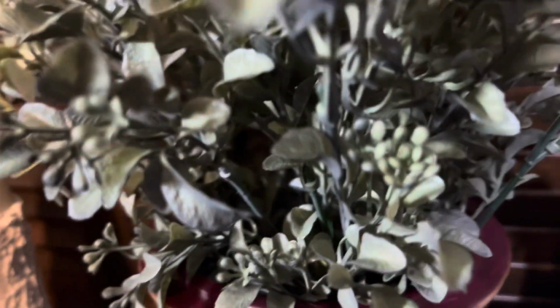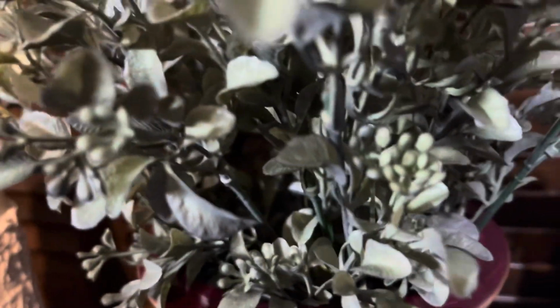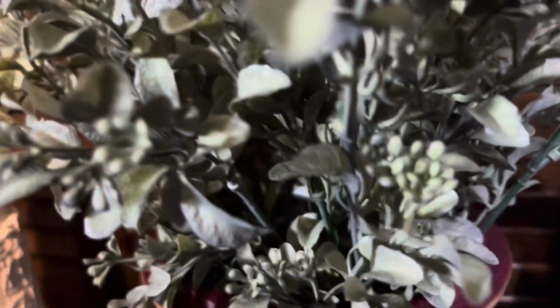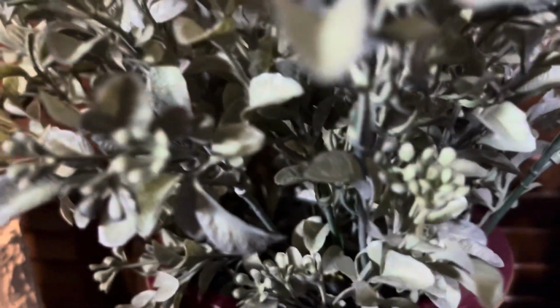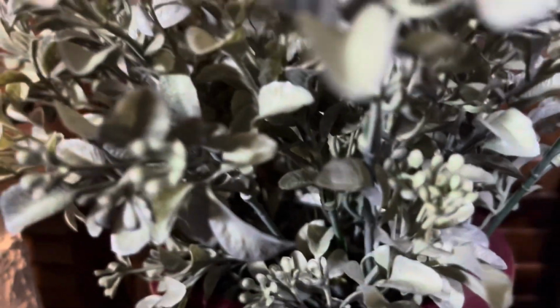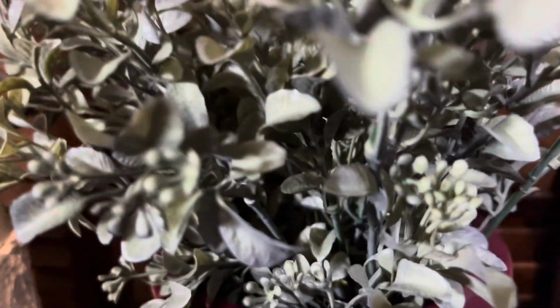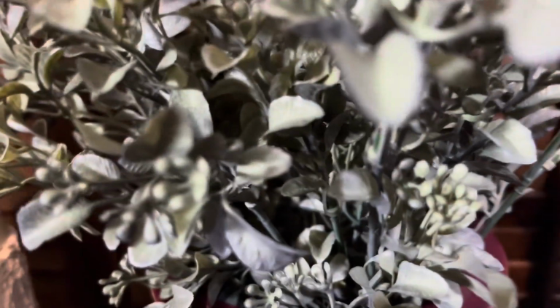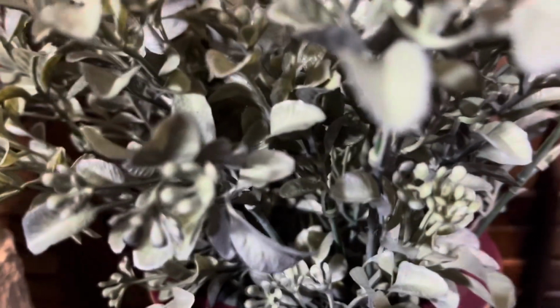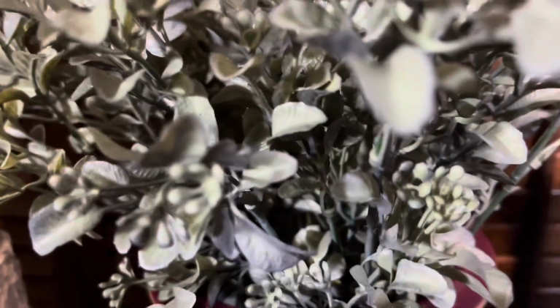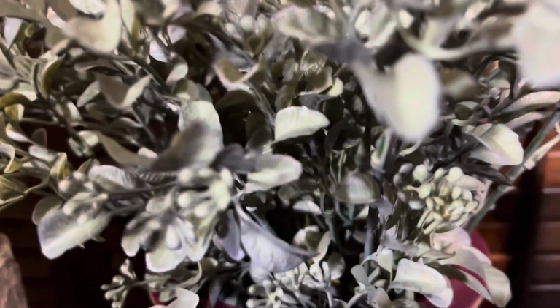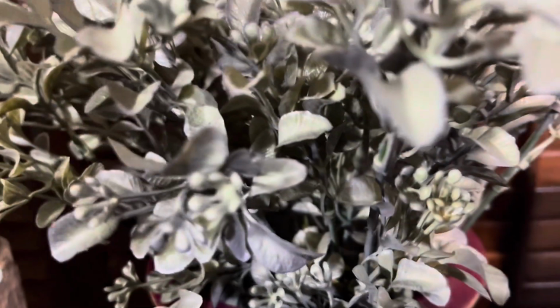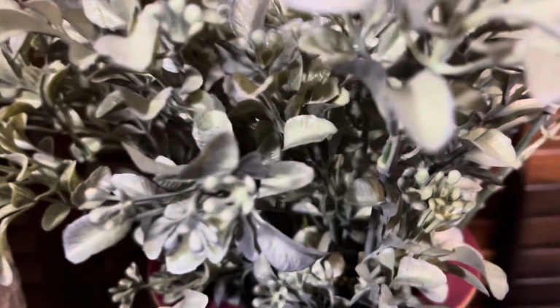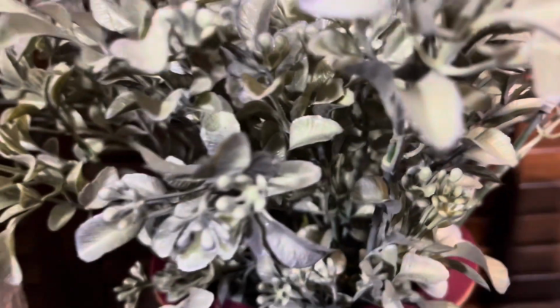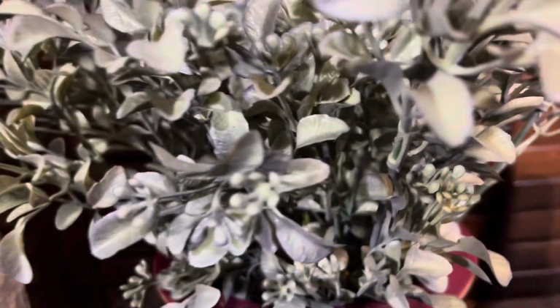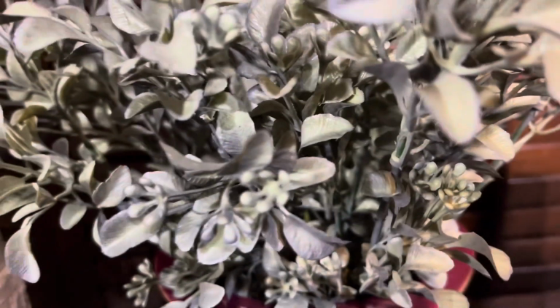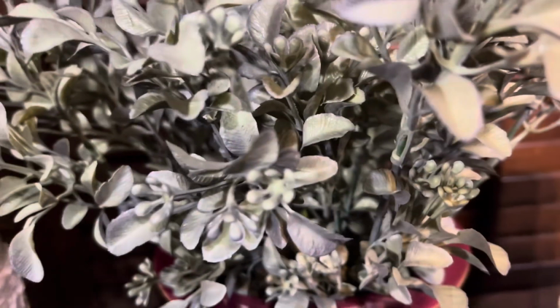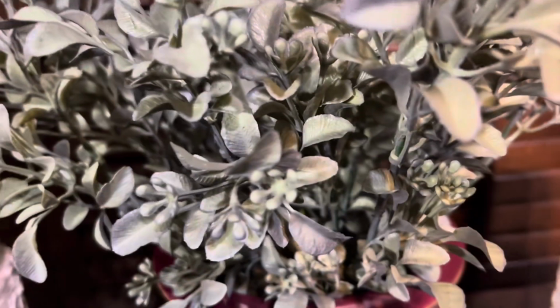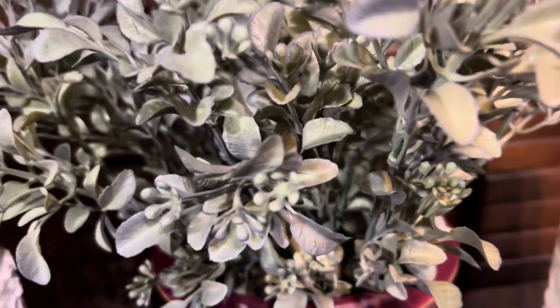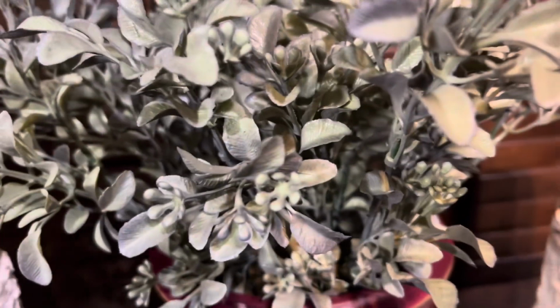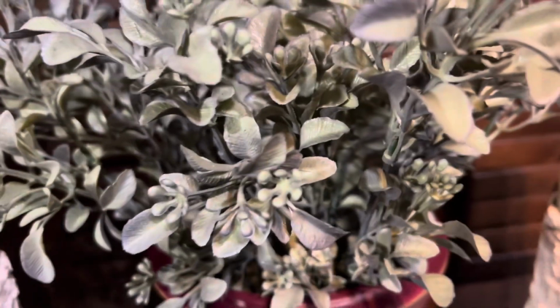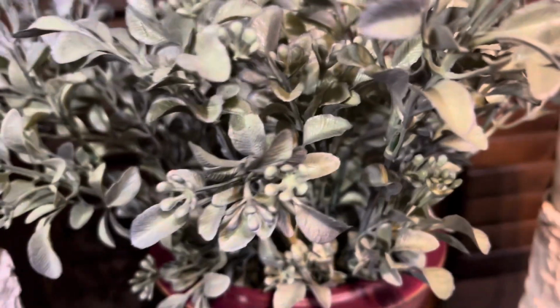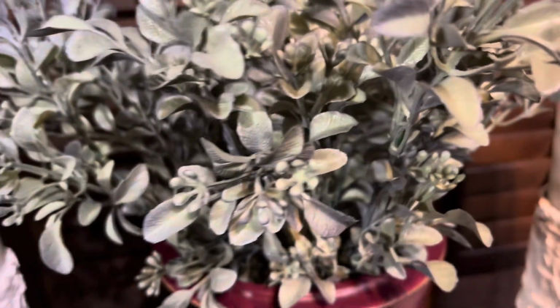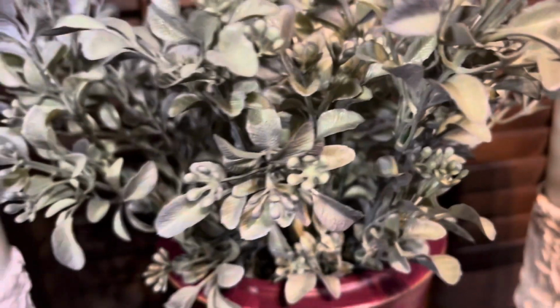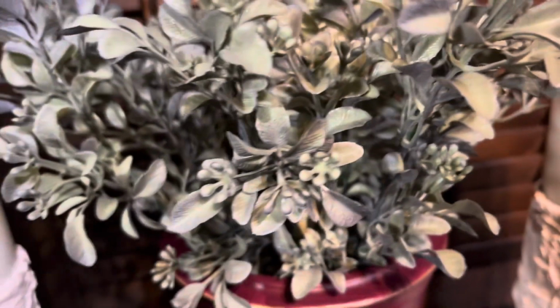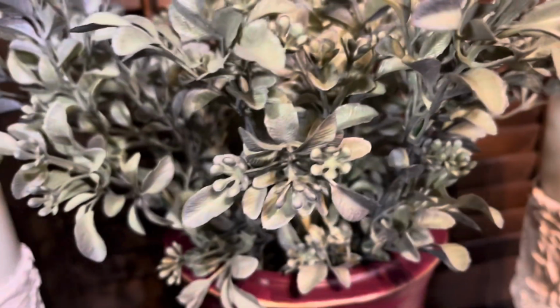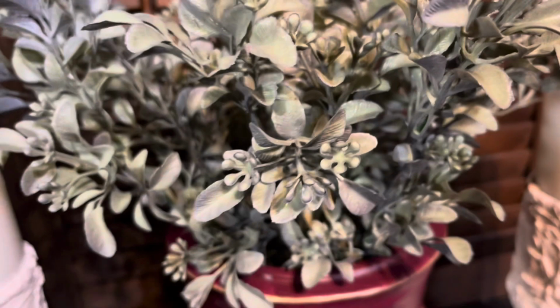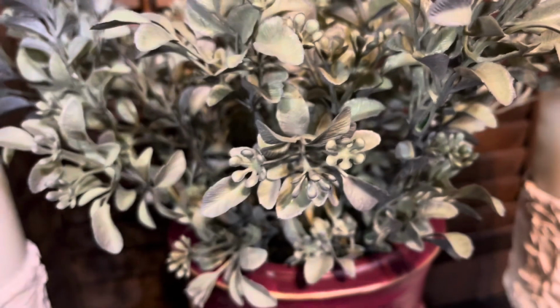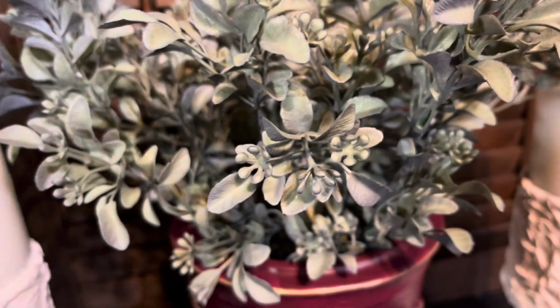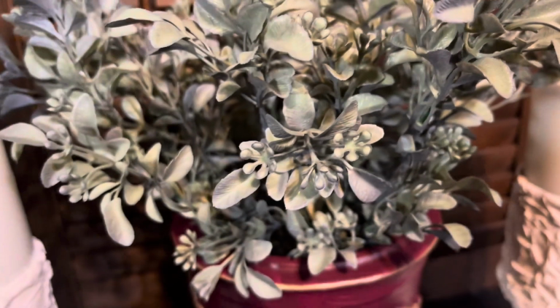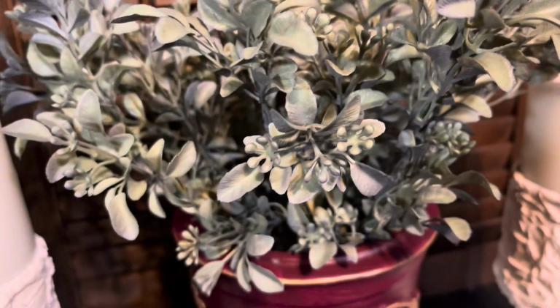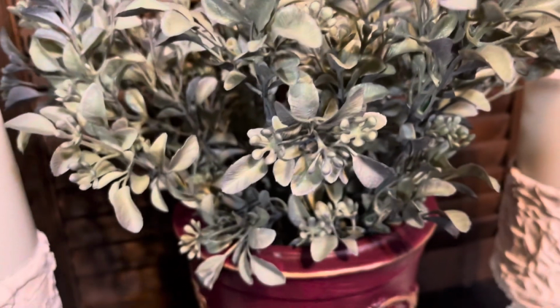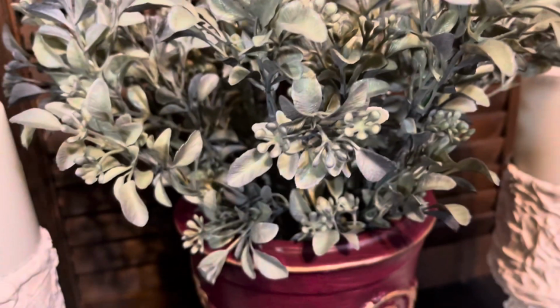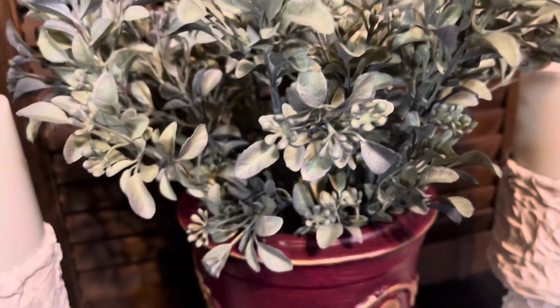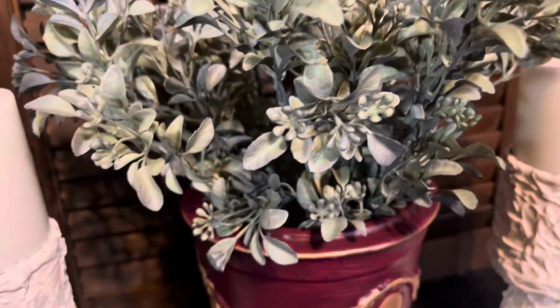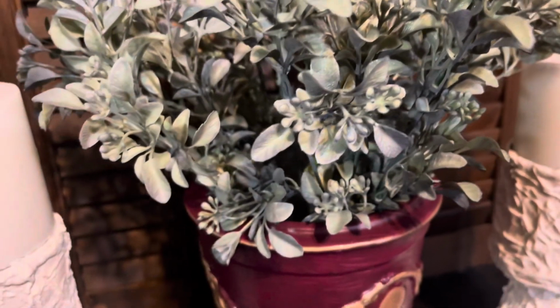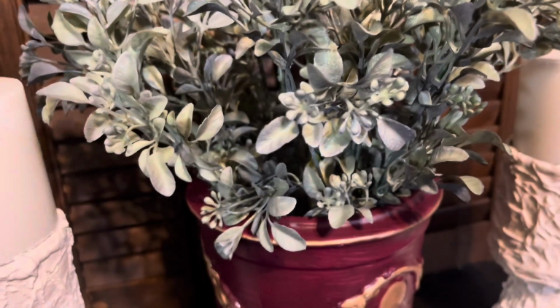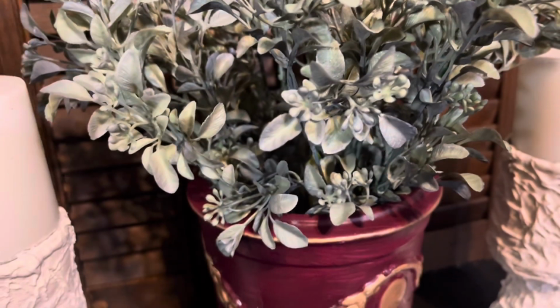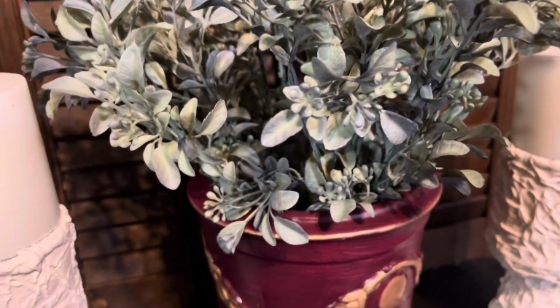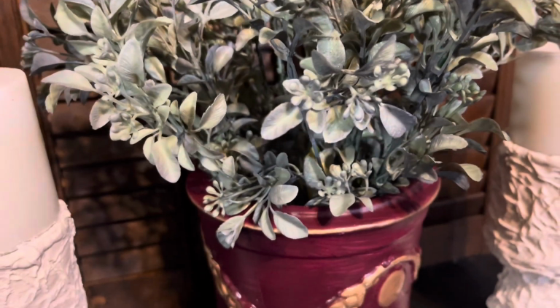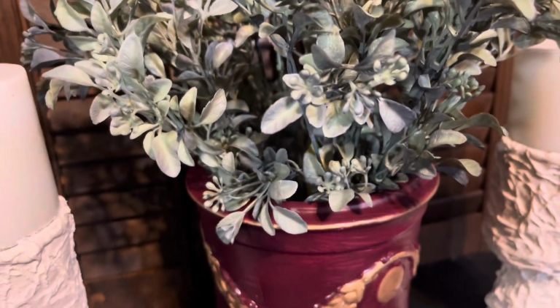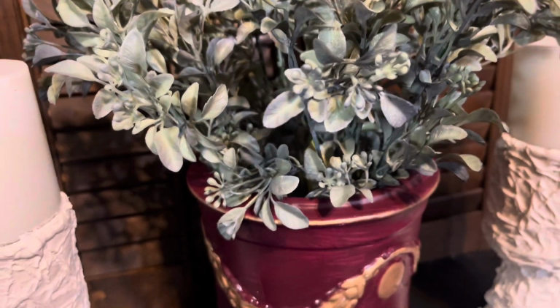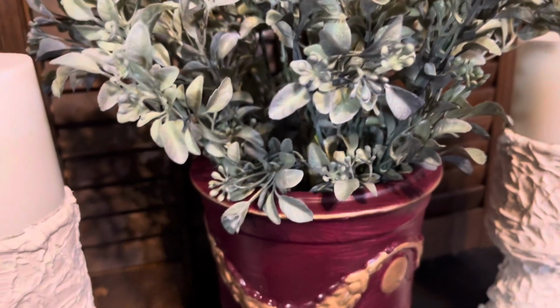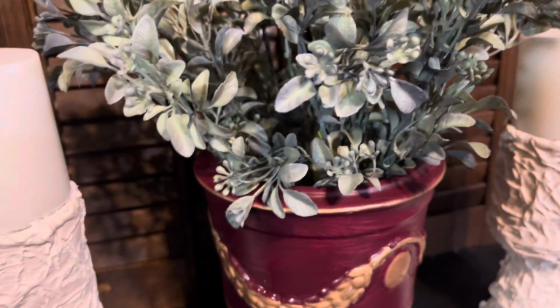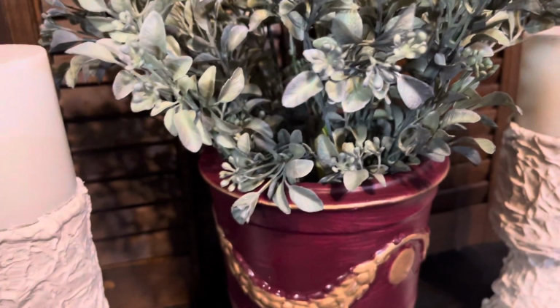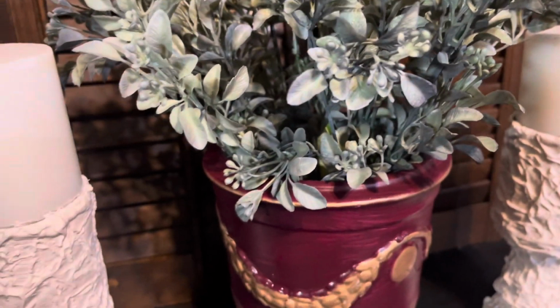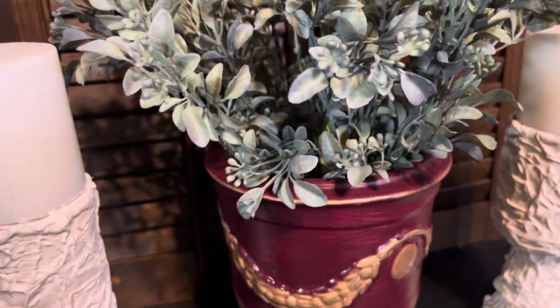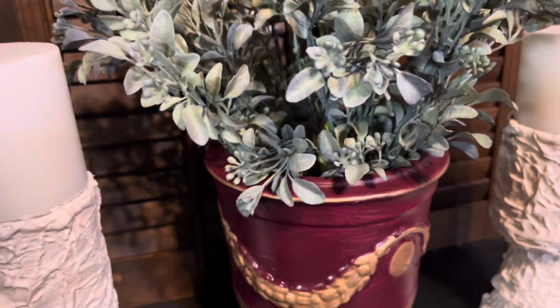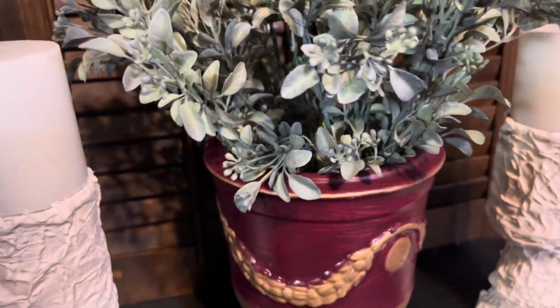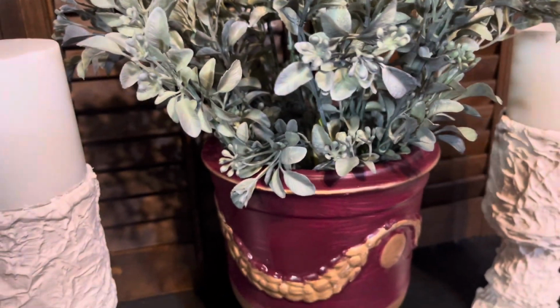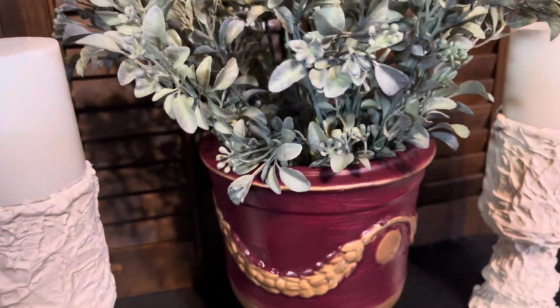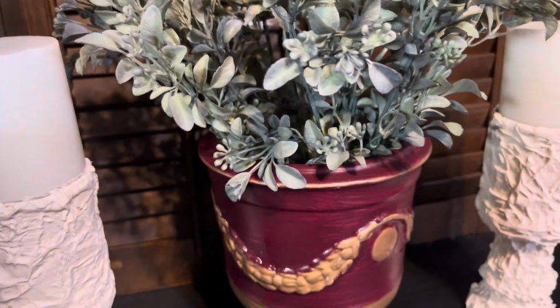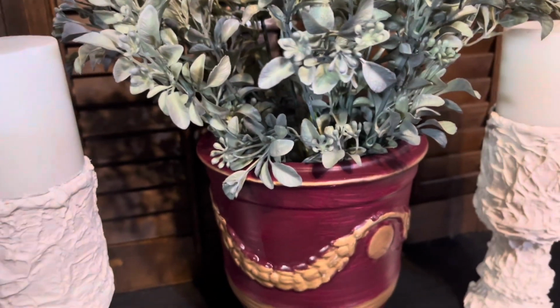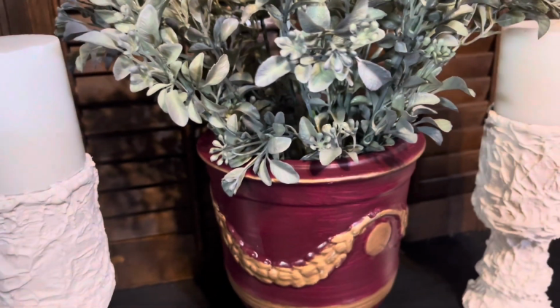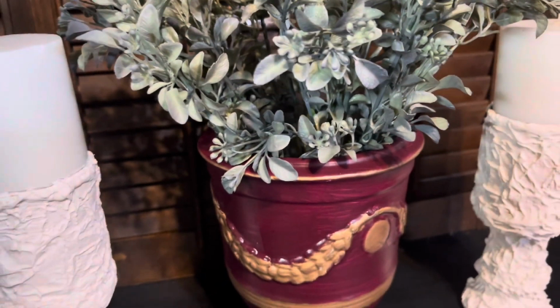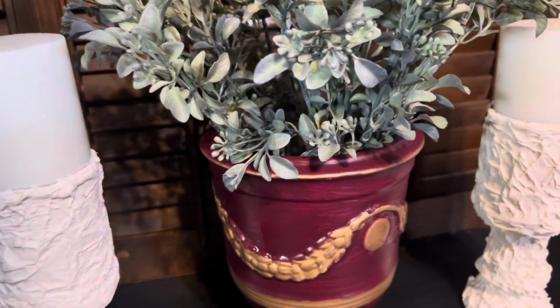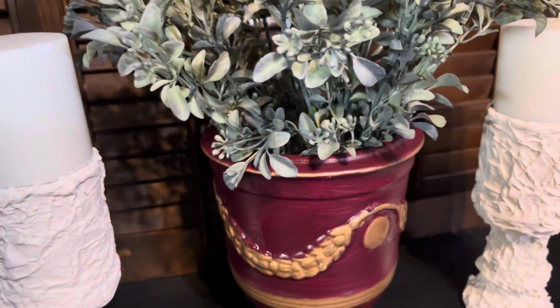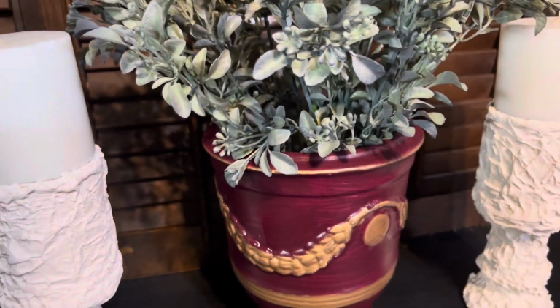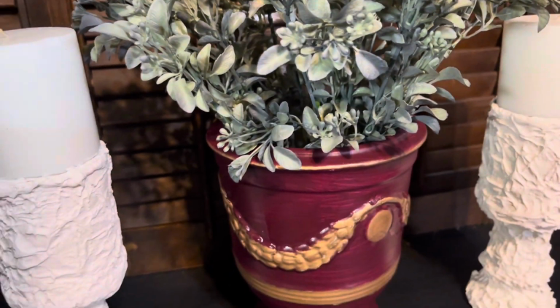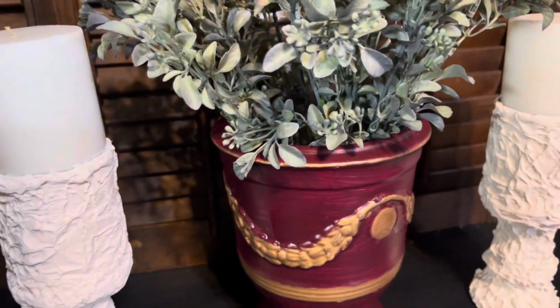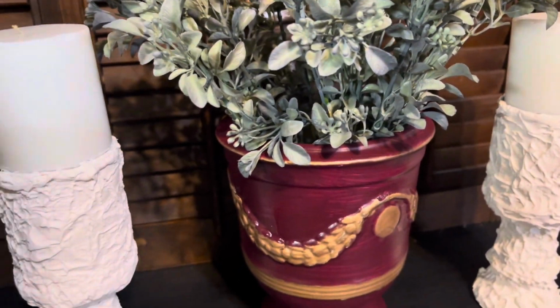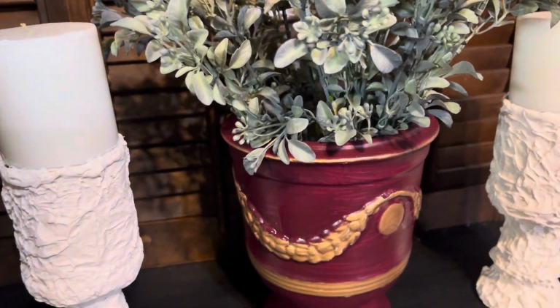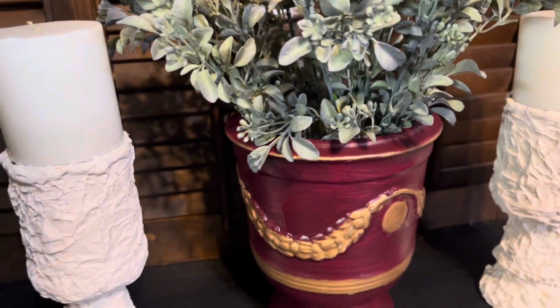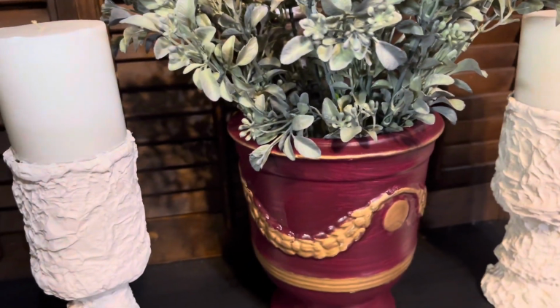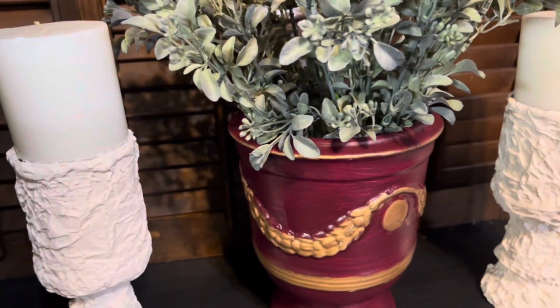And the greenery picks came from Dollar Tree.